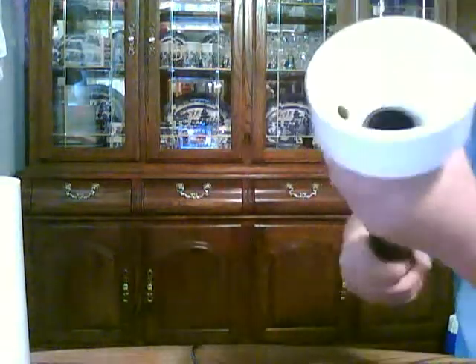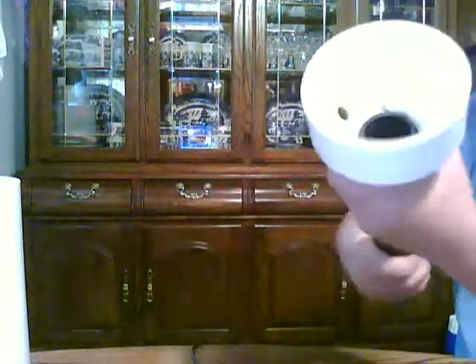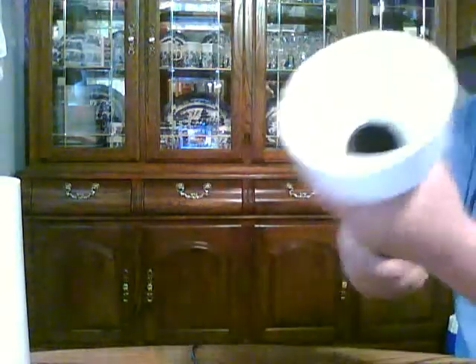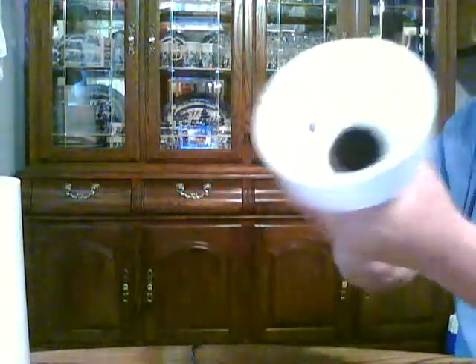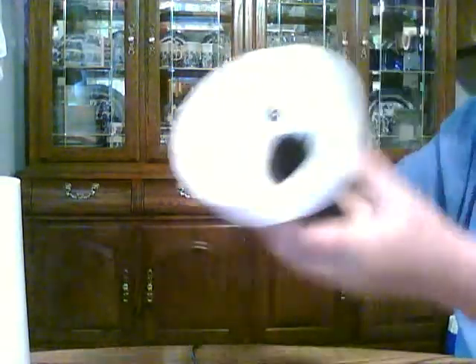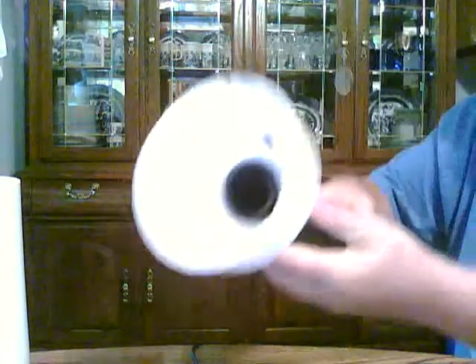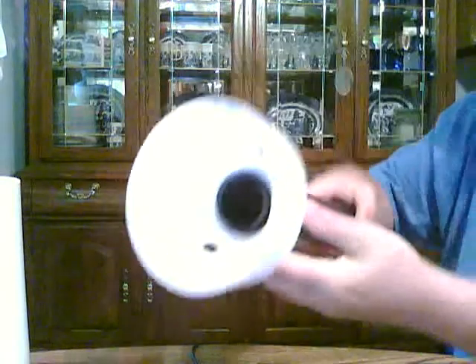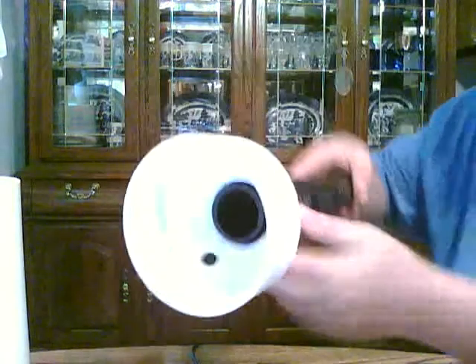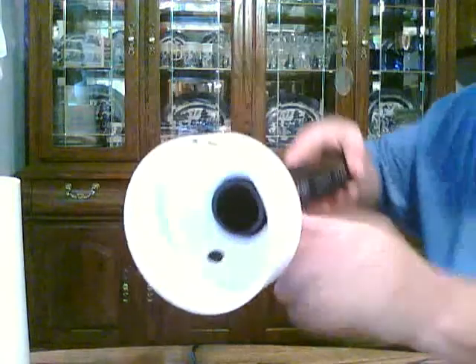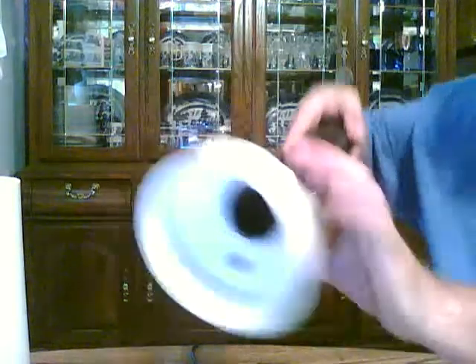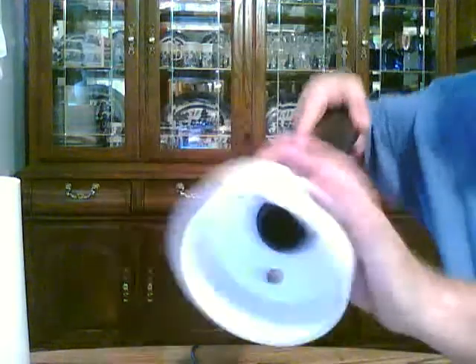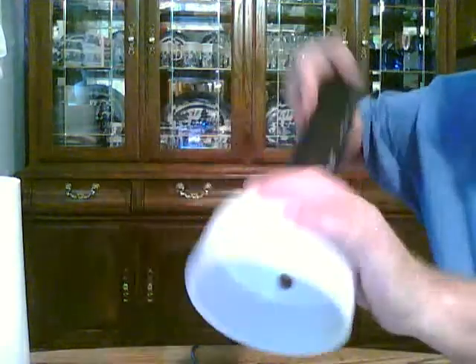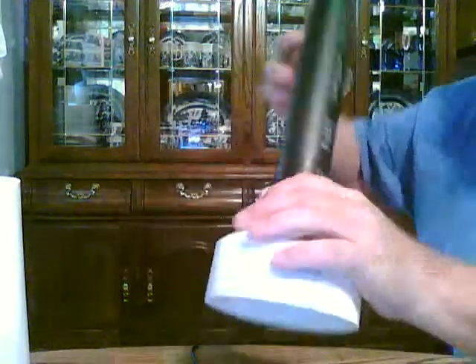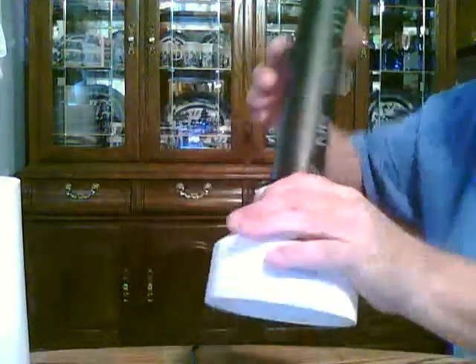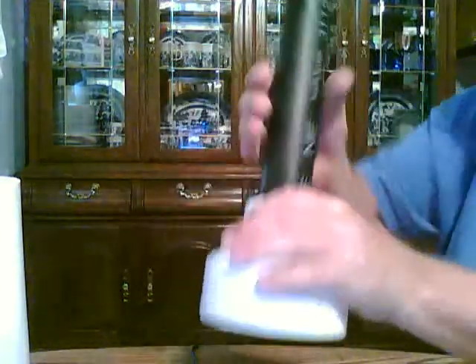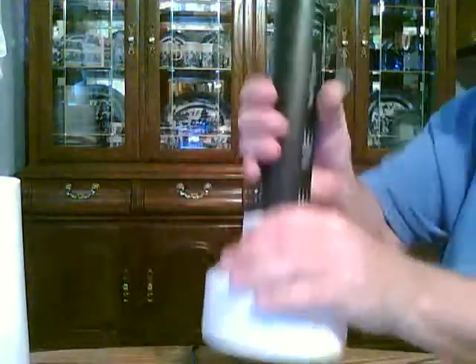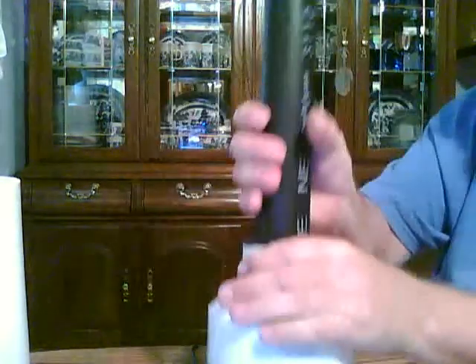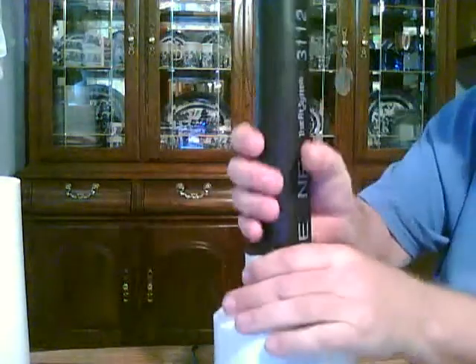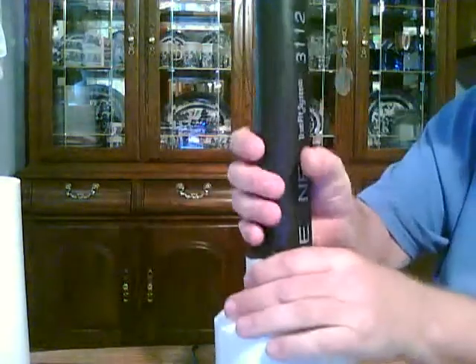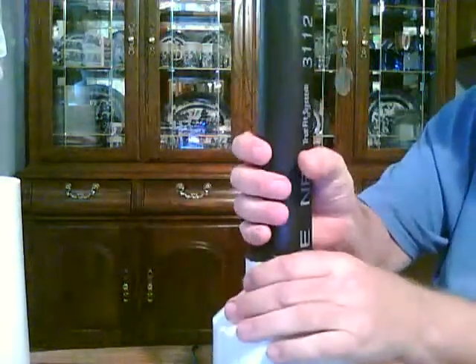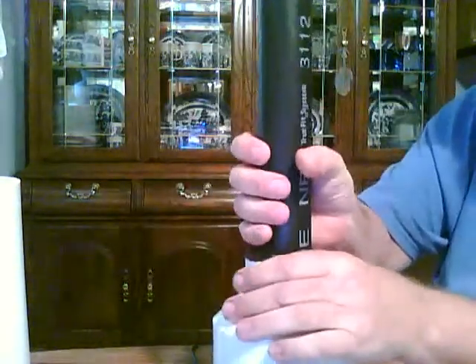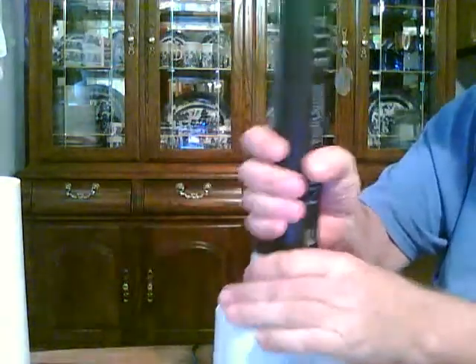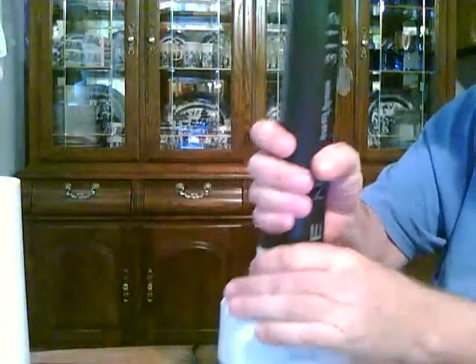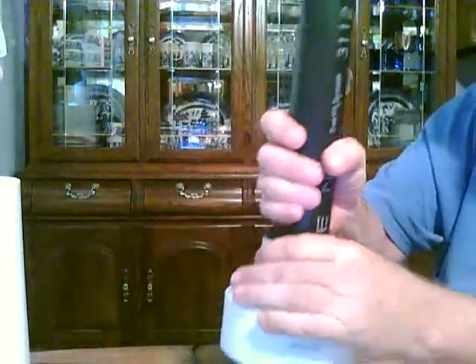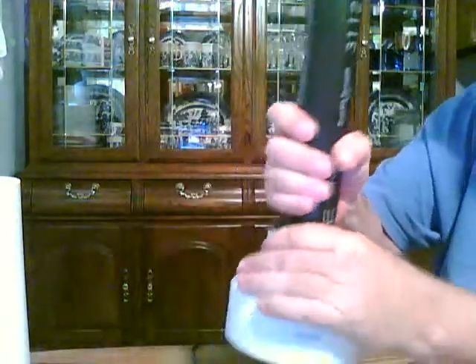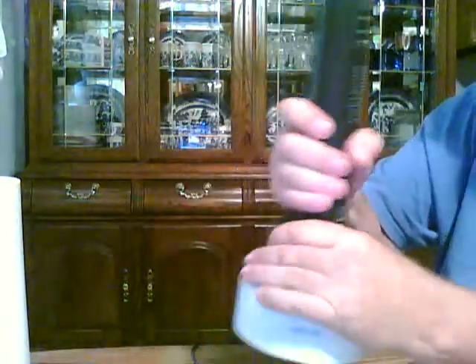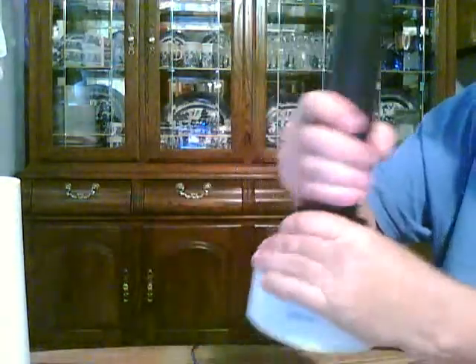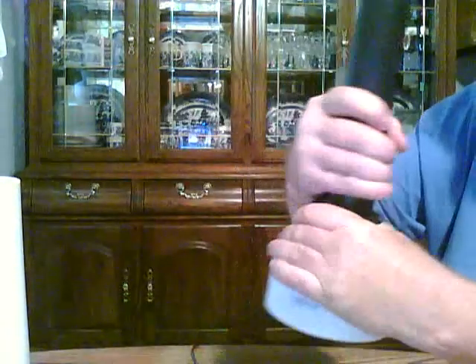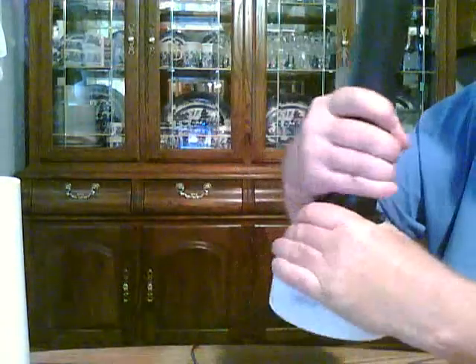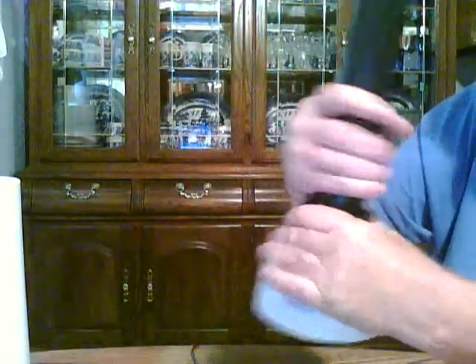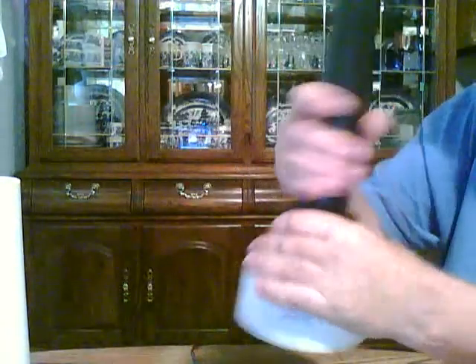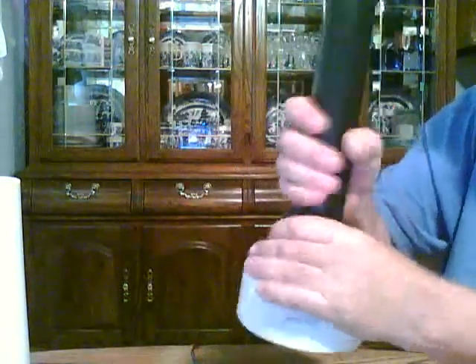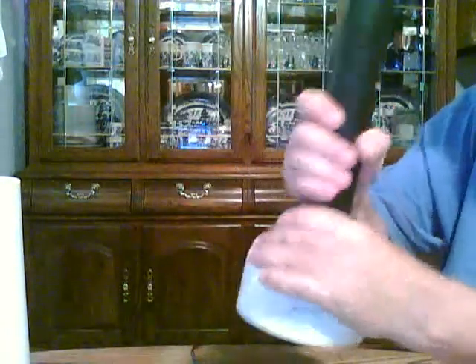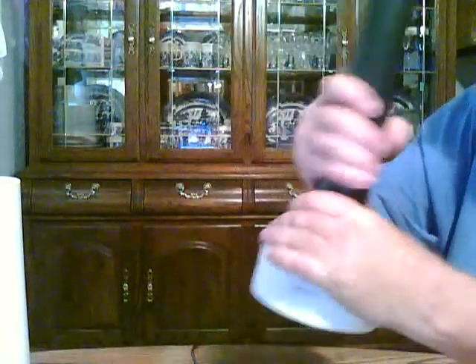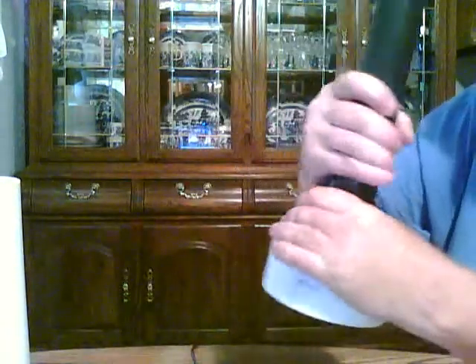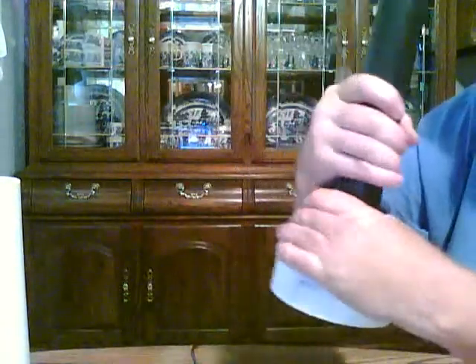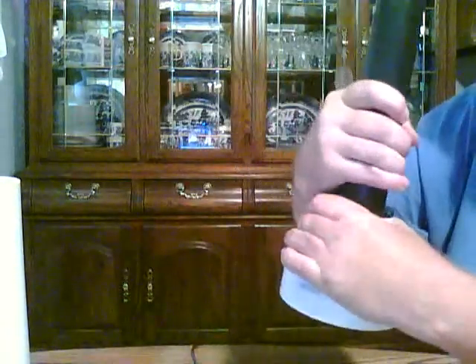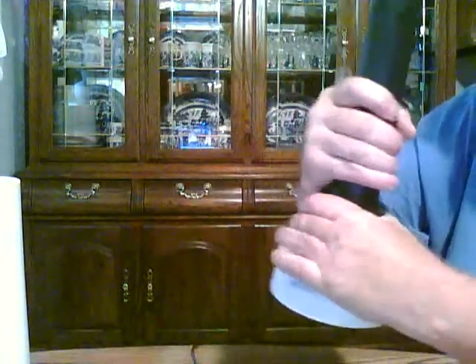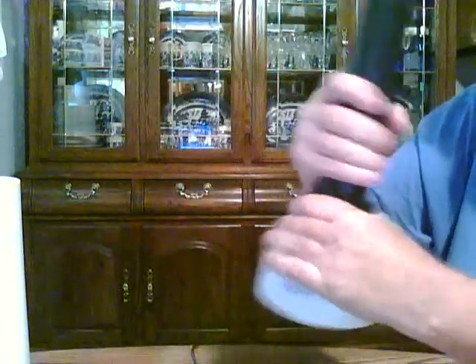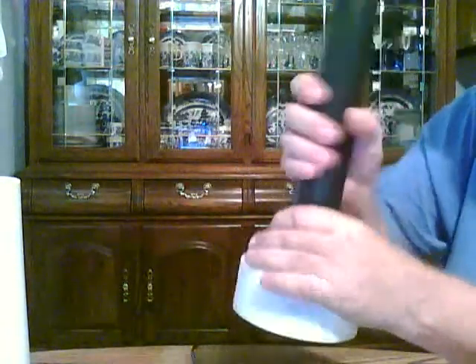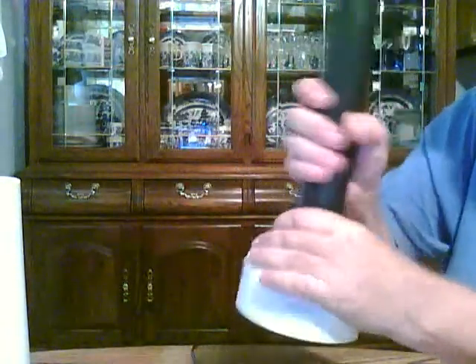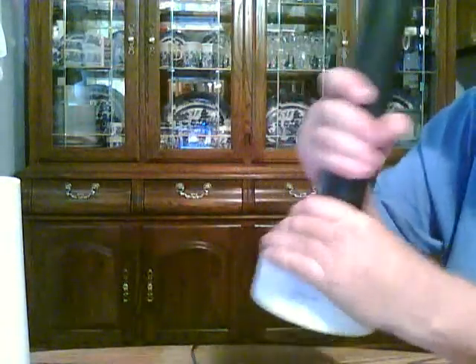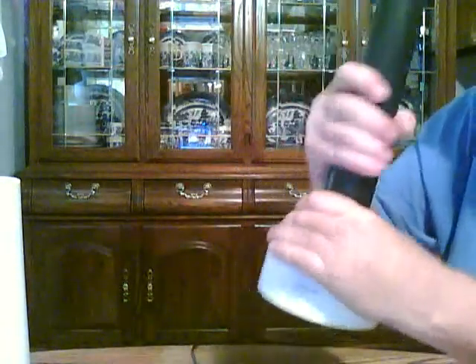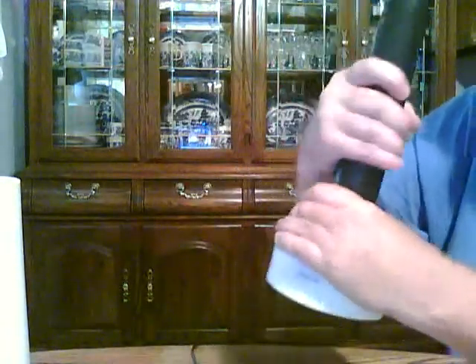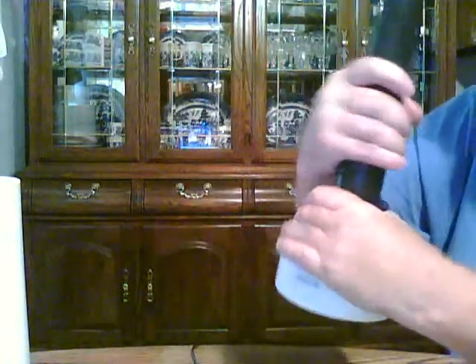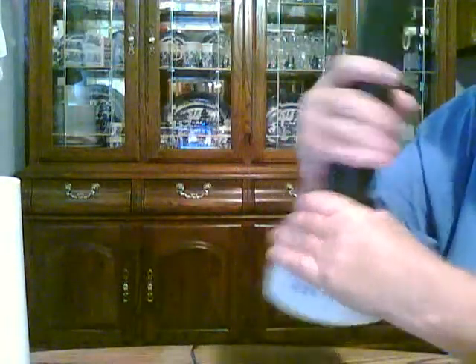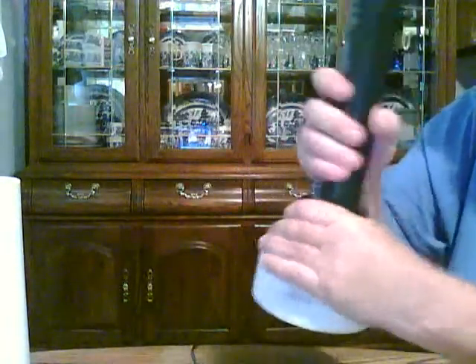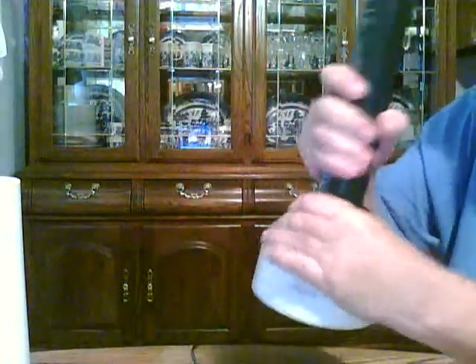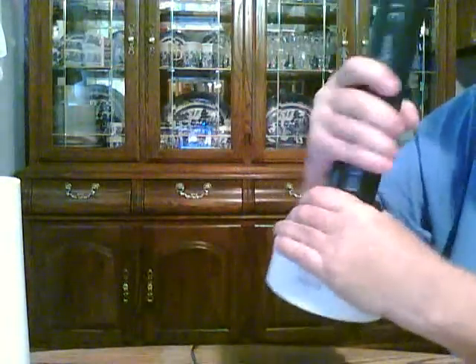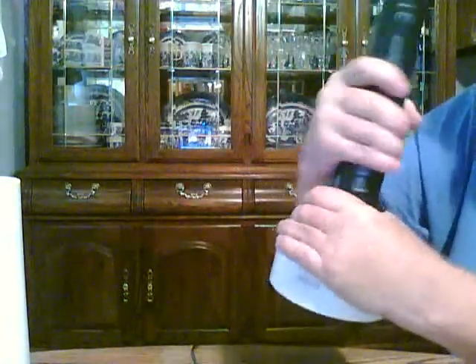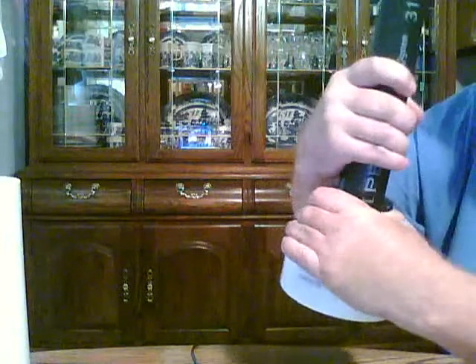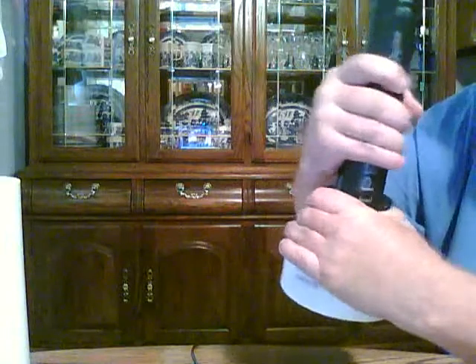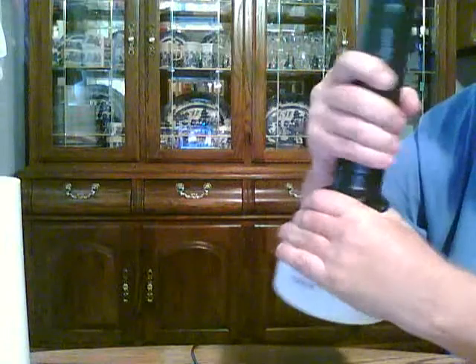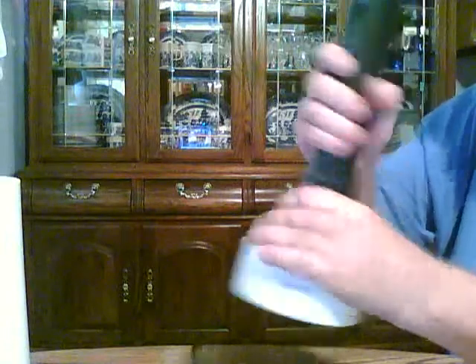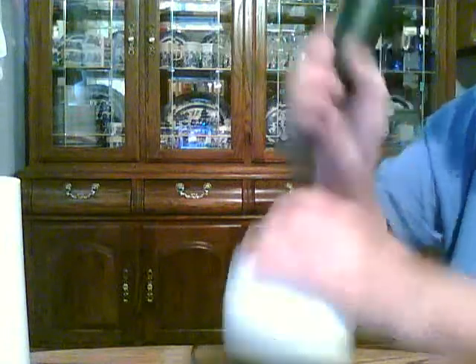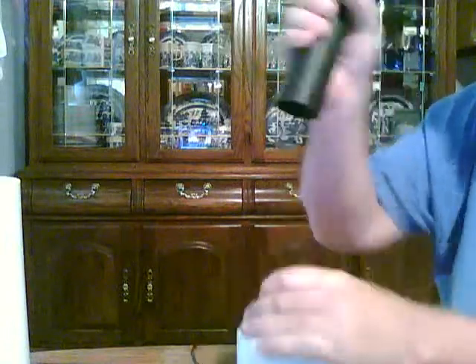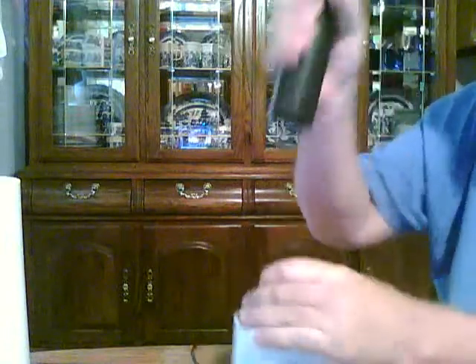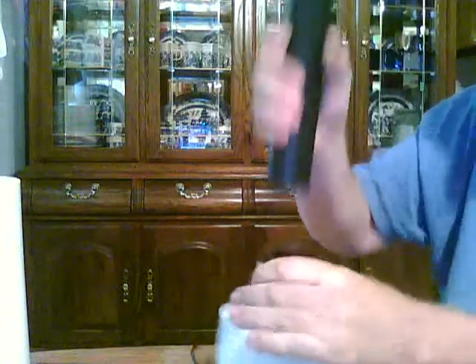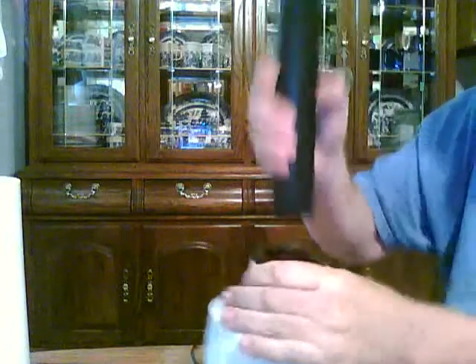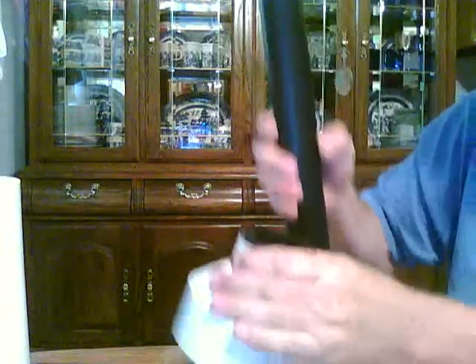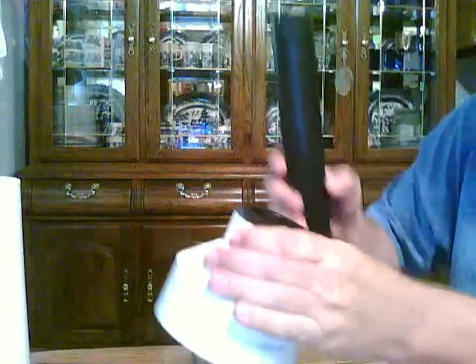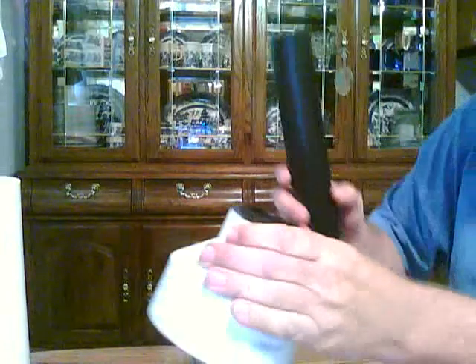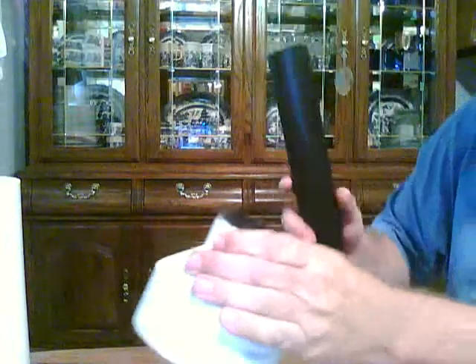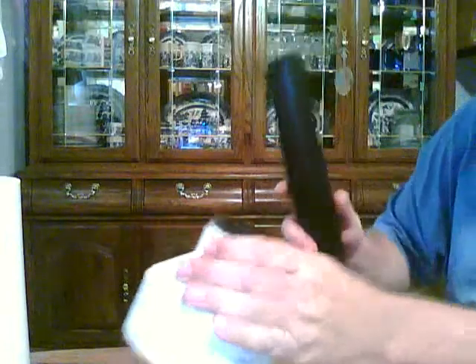Right now this is all dry fit, and in my next video I'll show you the unit put all the way together.